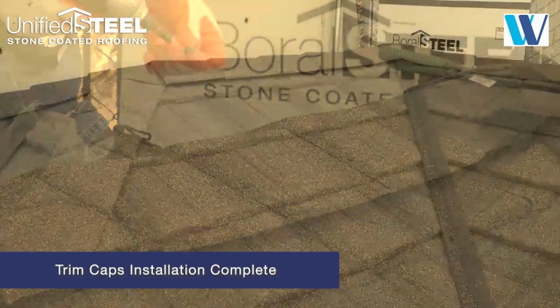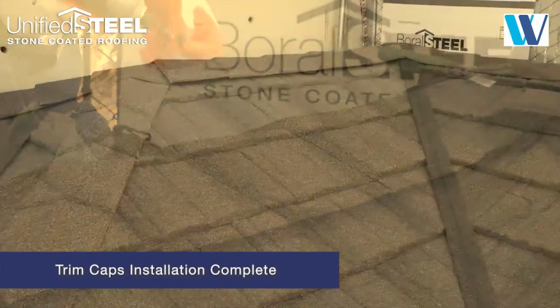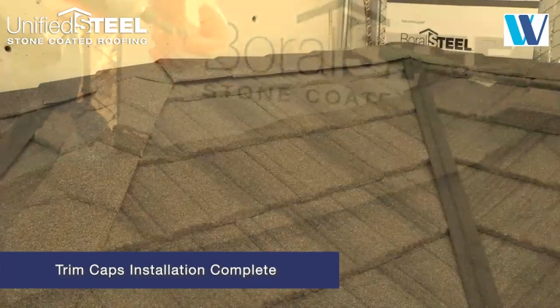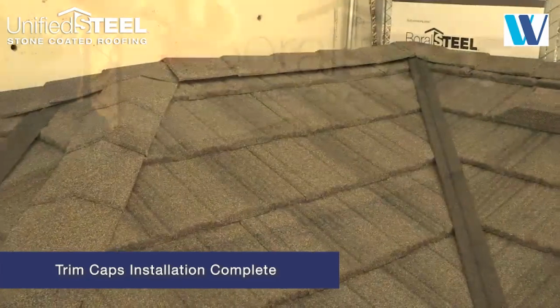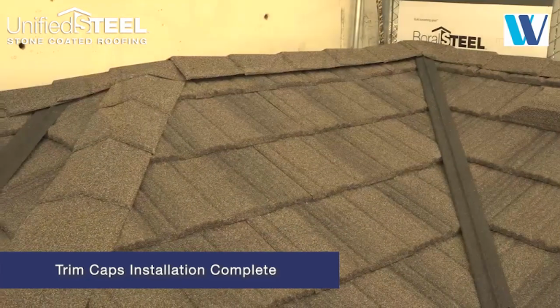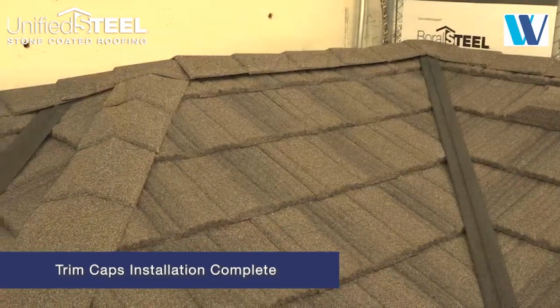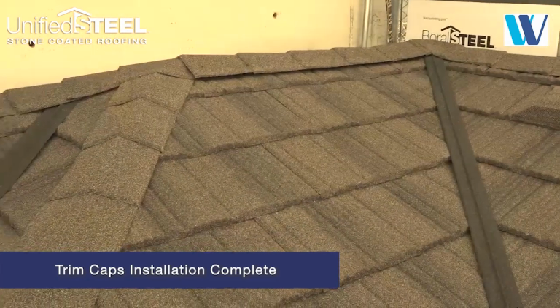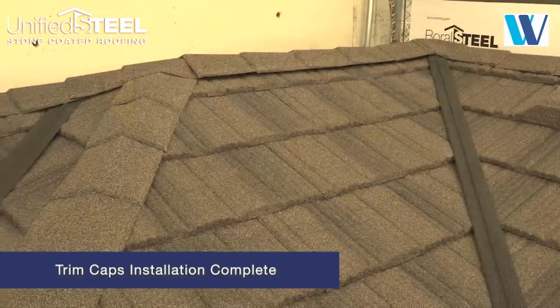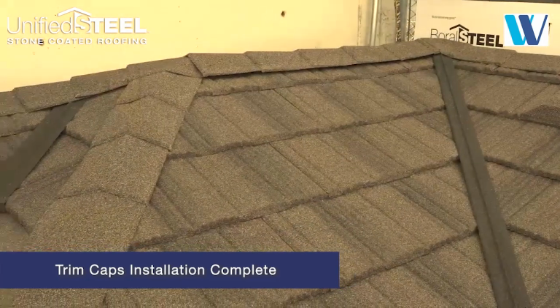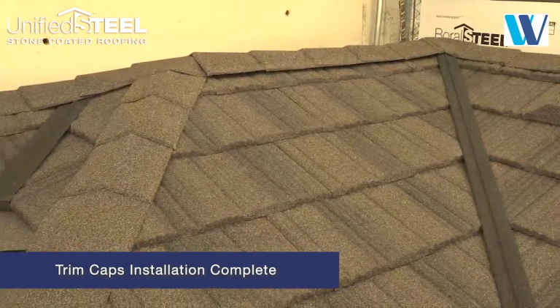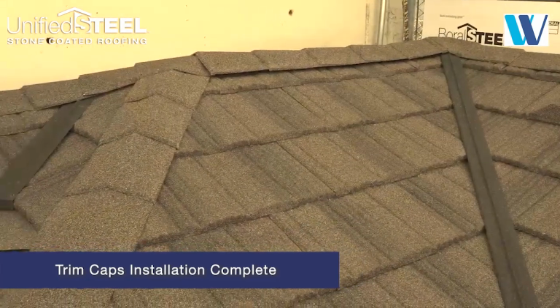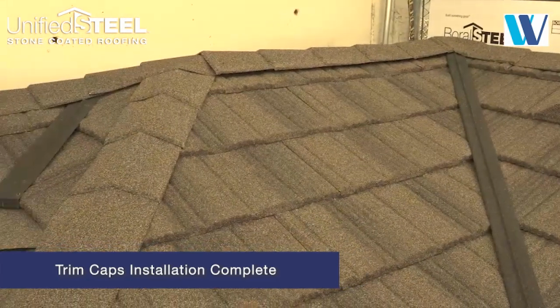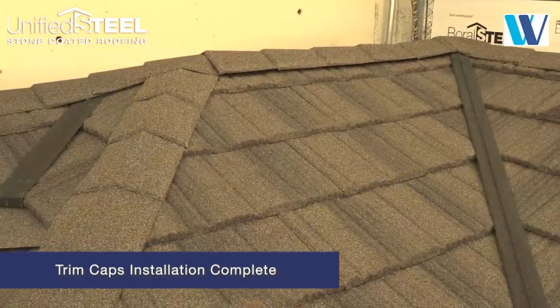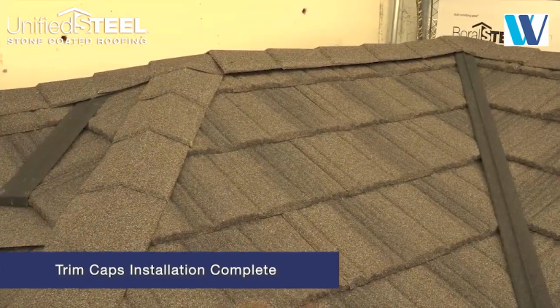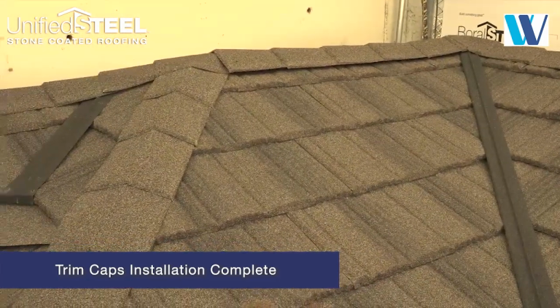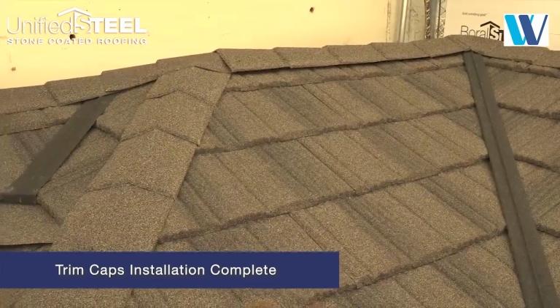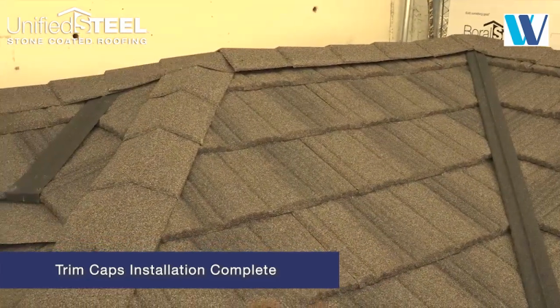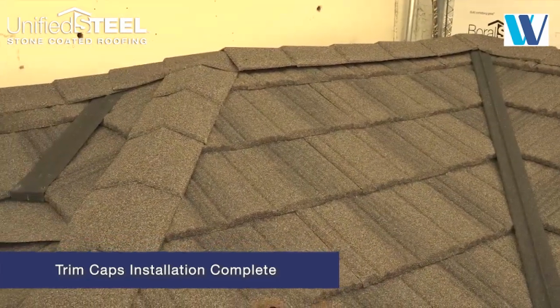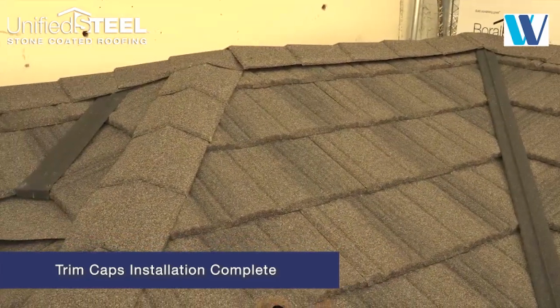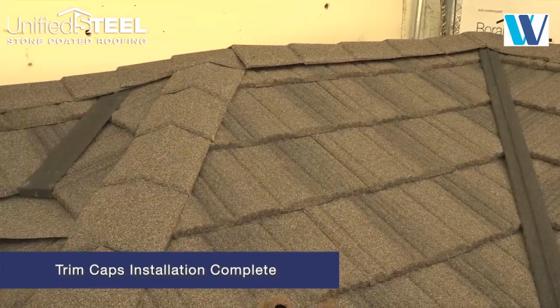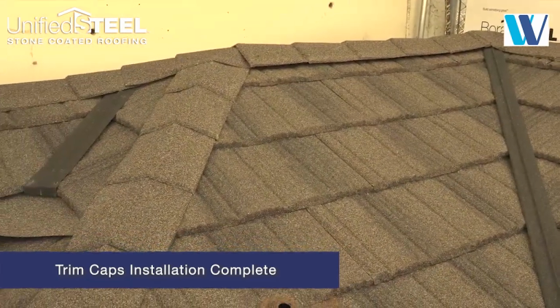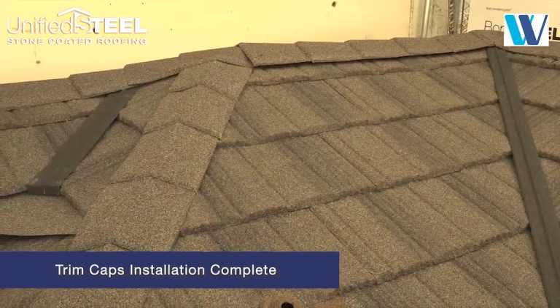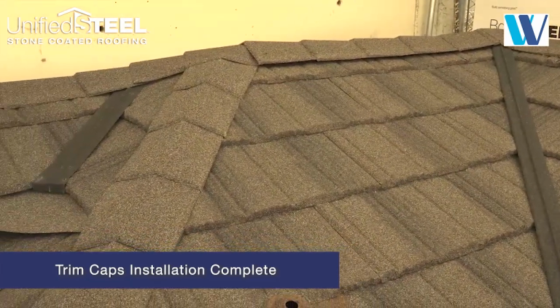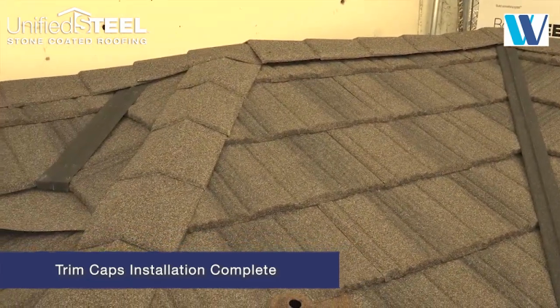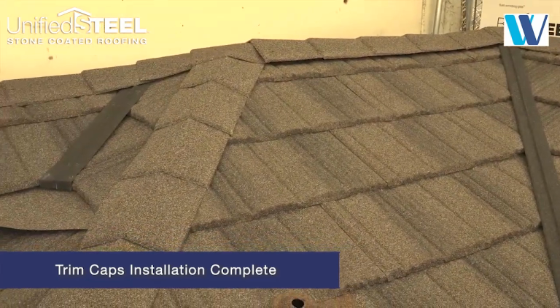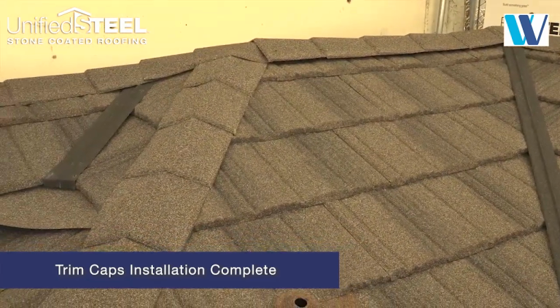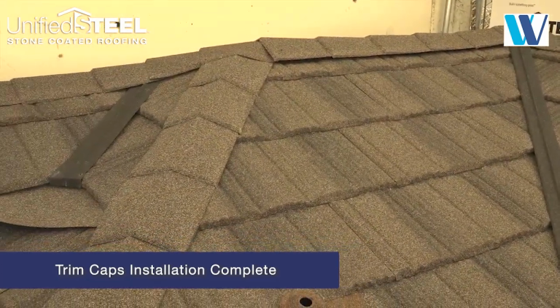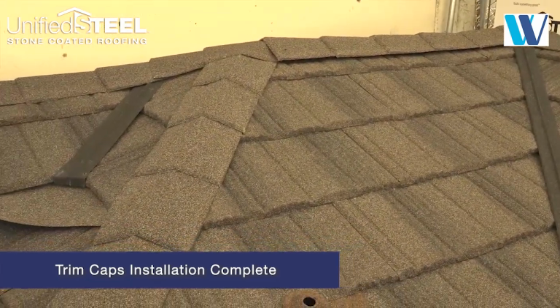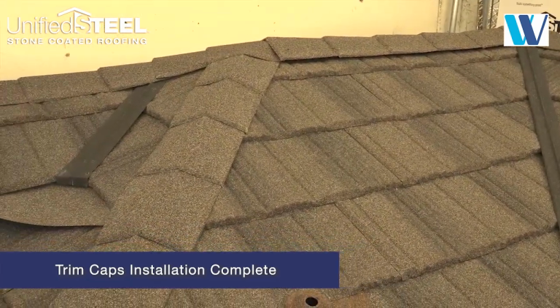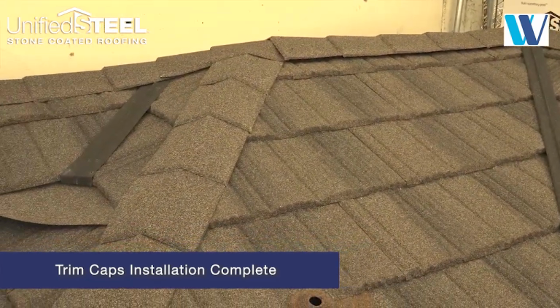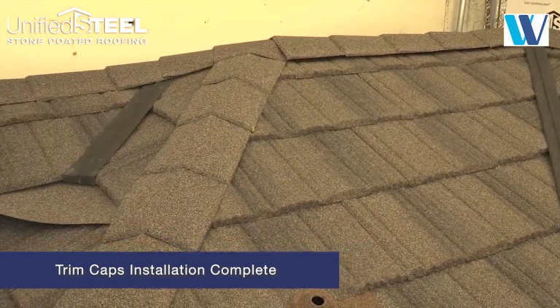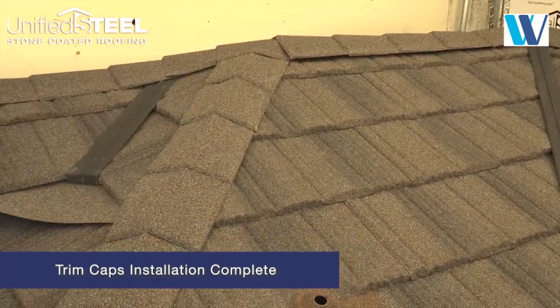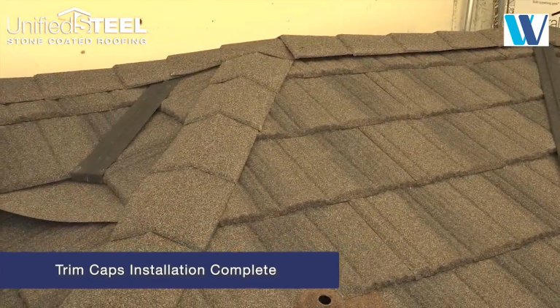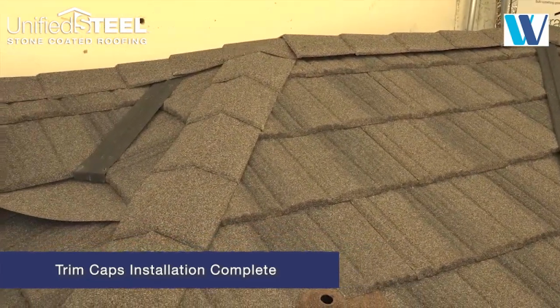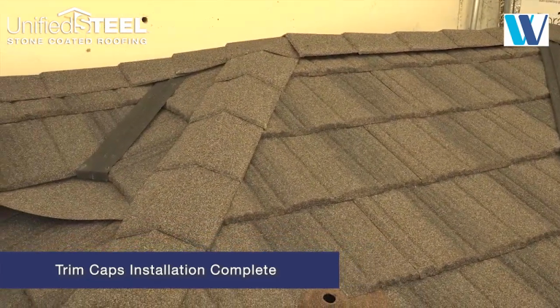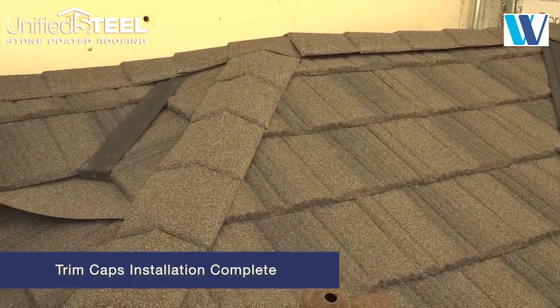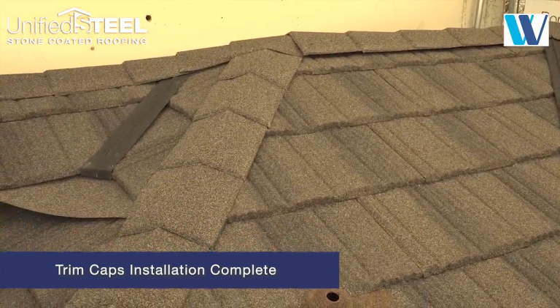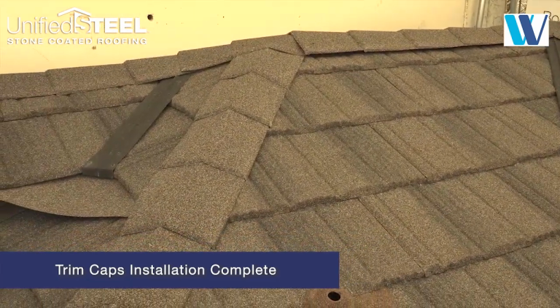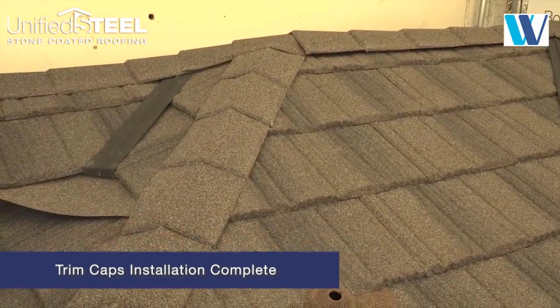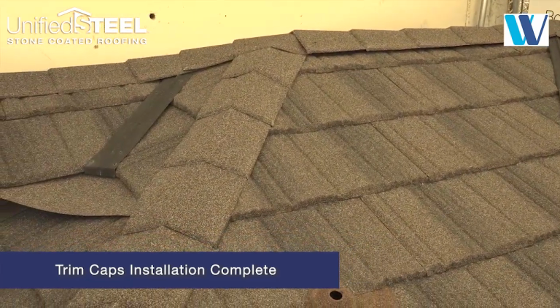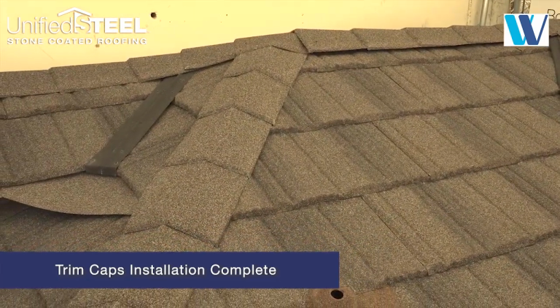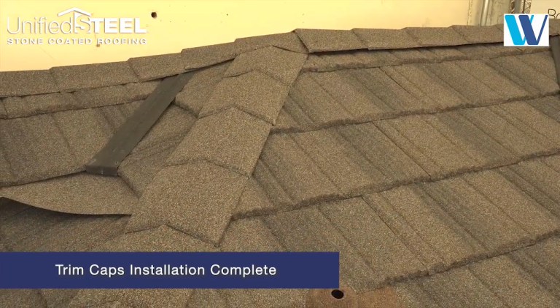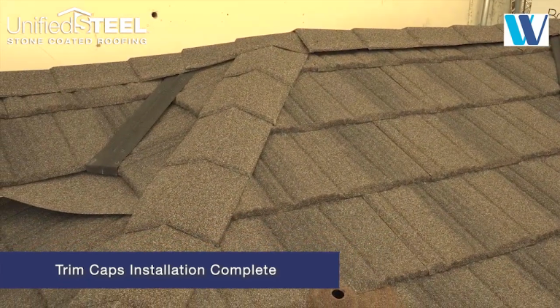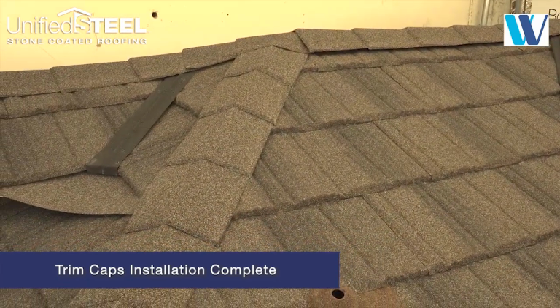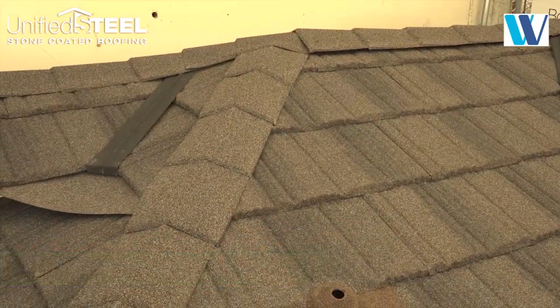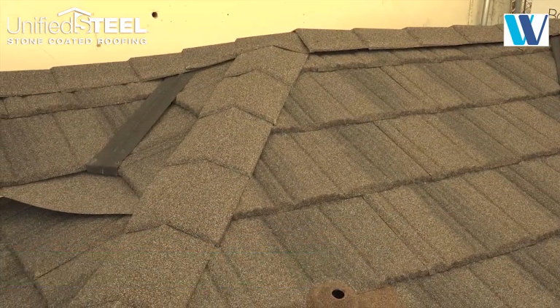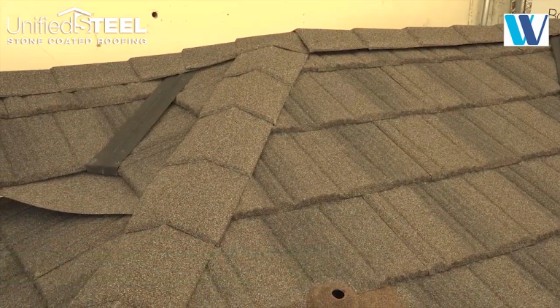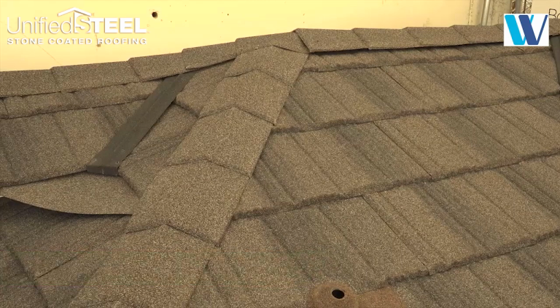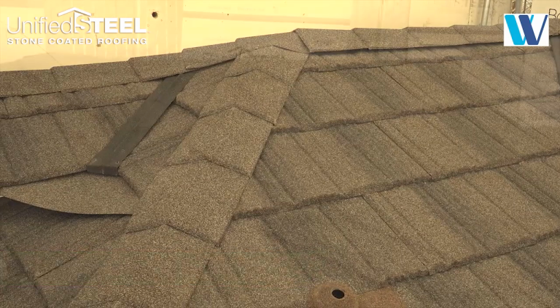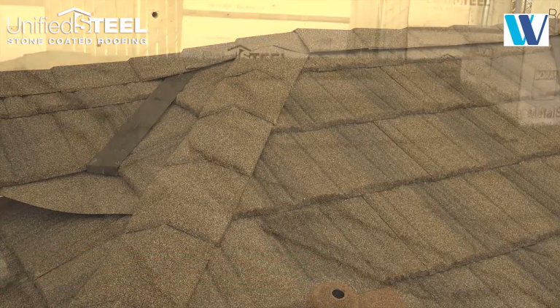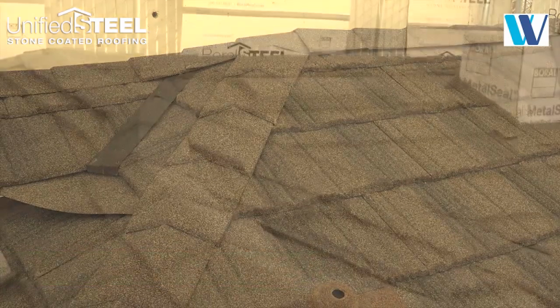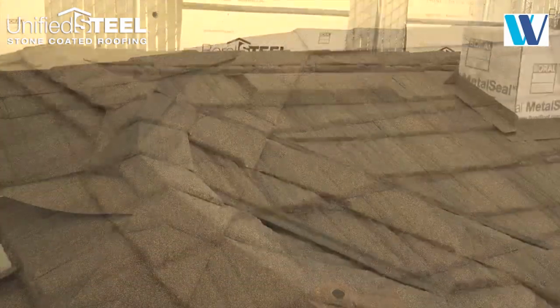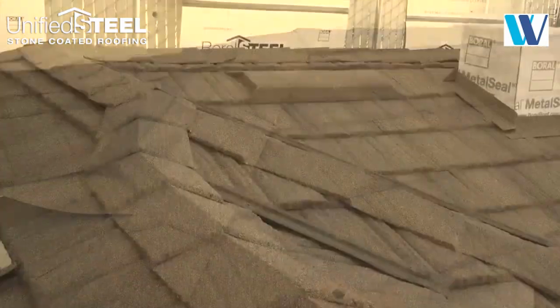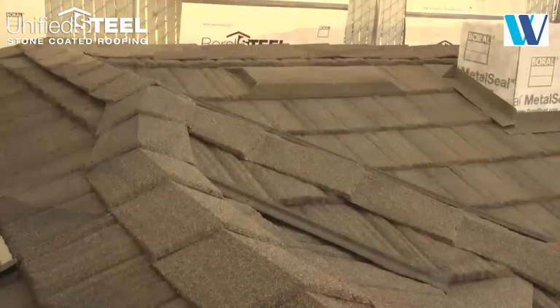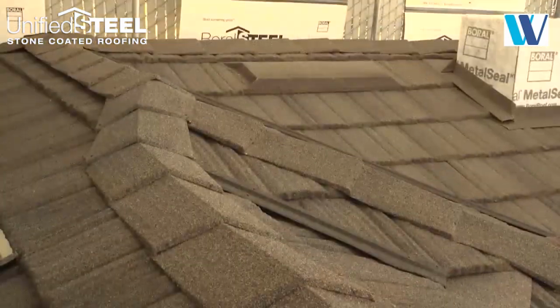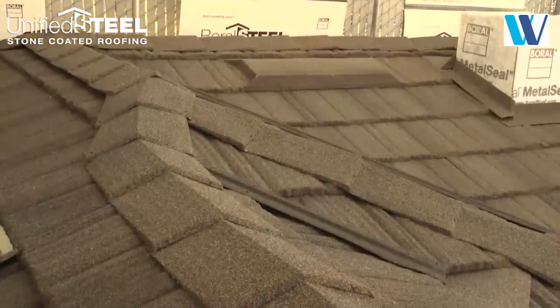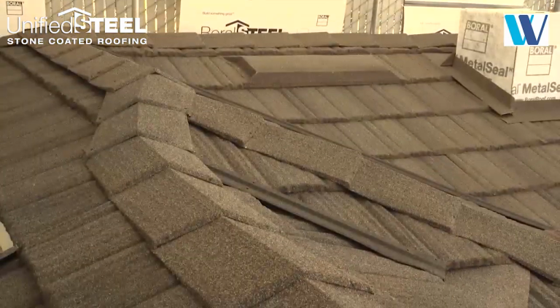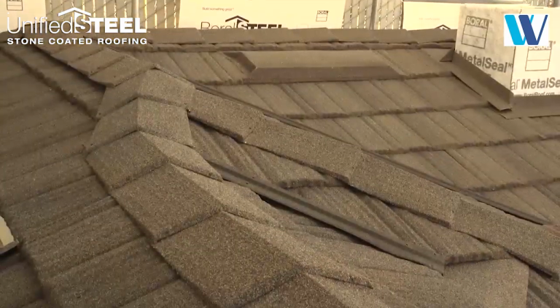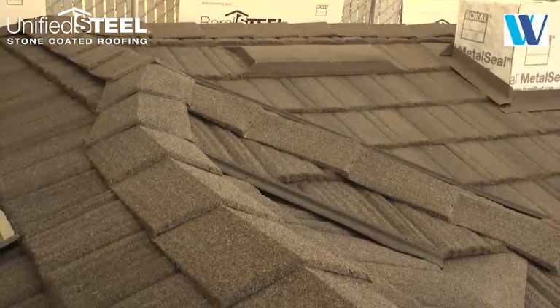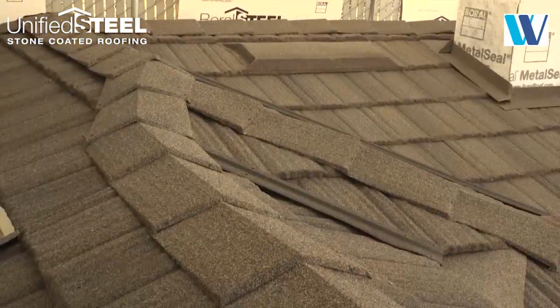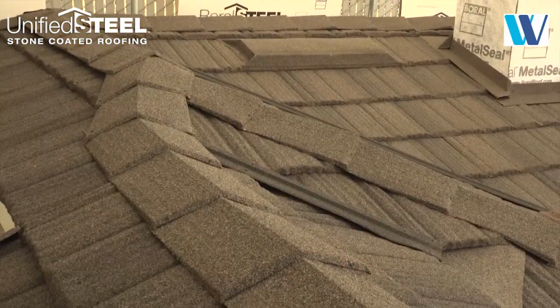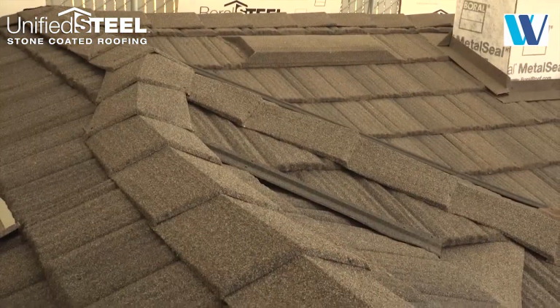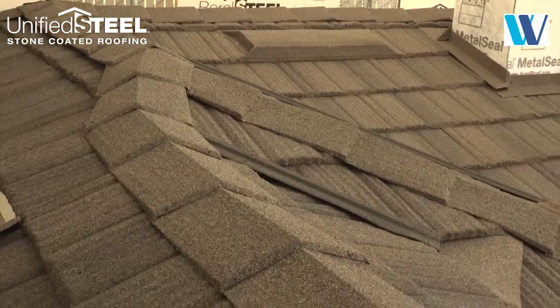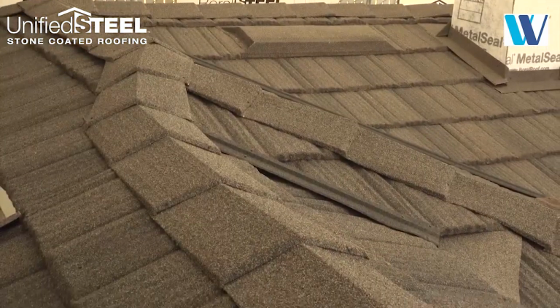Trim caps installation is now complete. For other trim cap options, consult the installation guidelines.